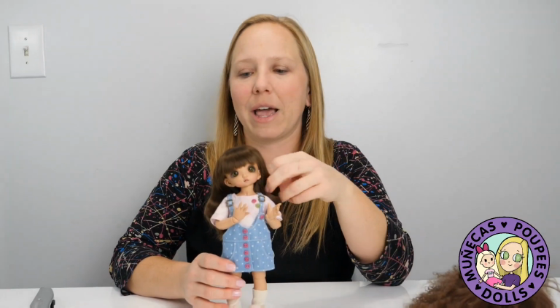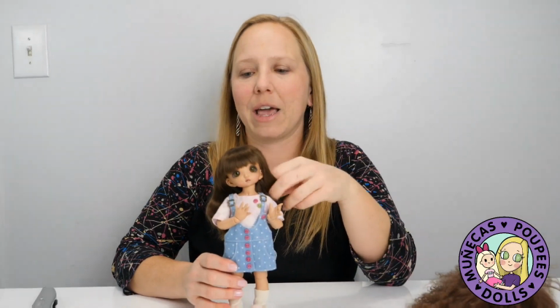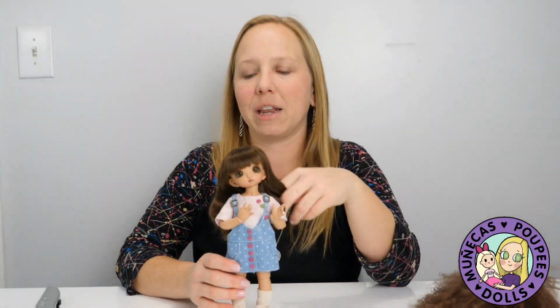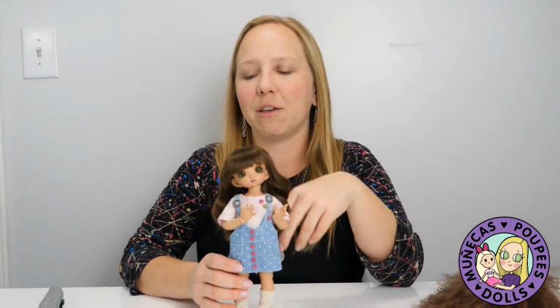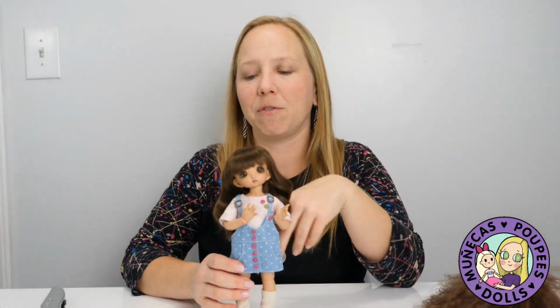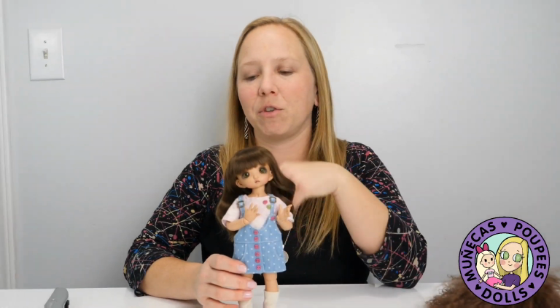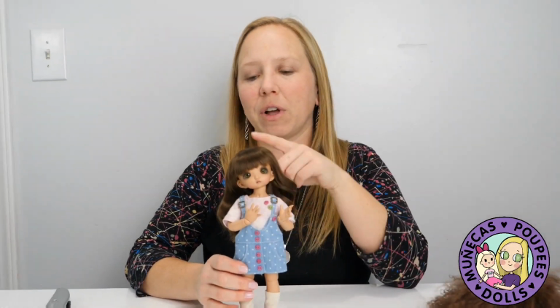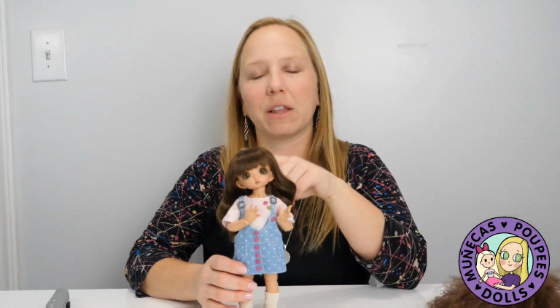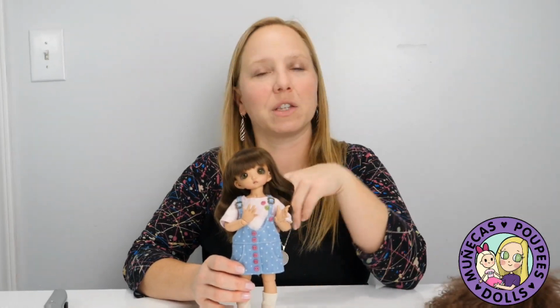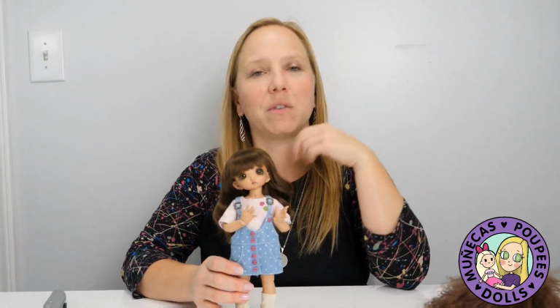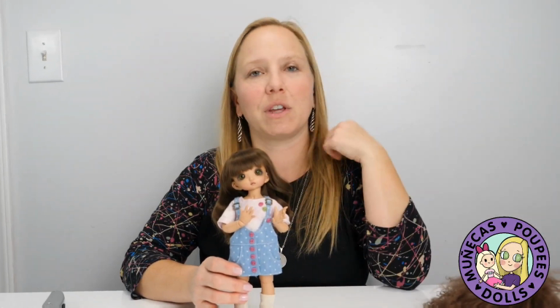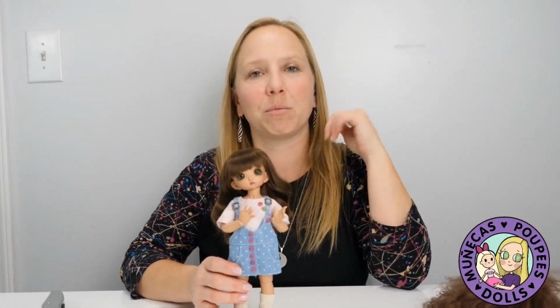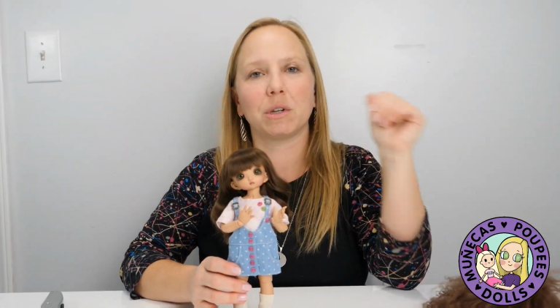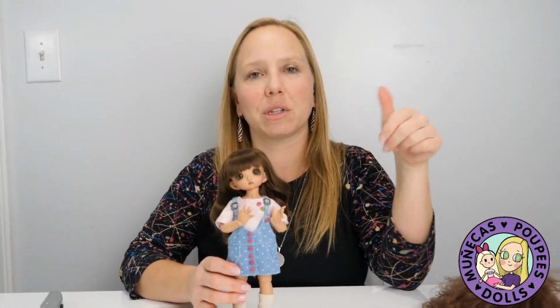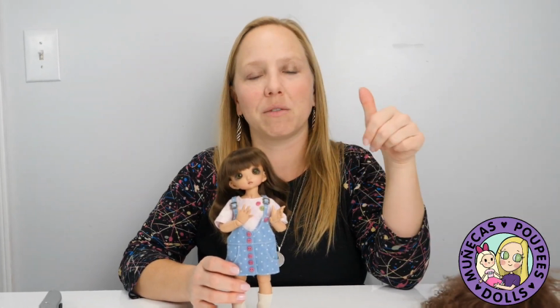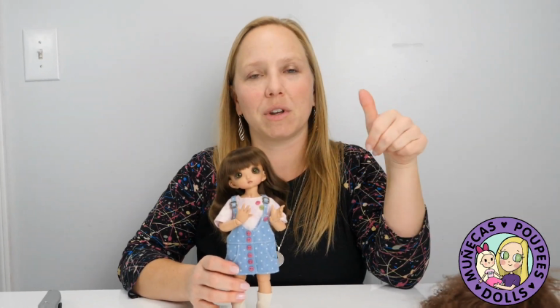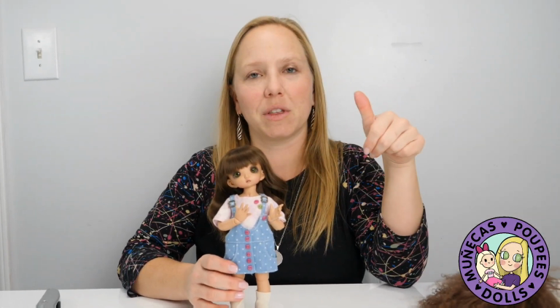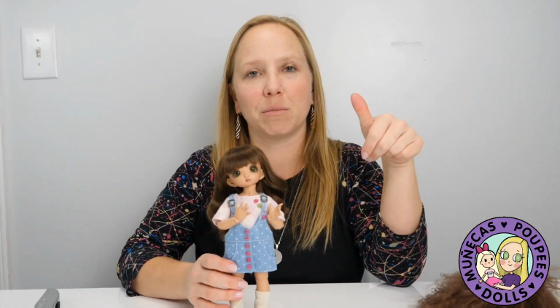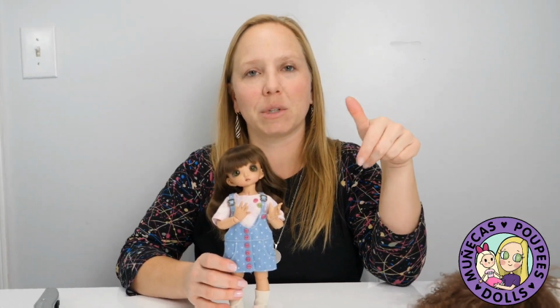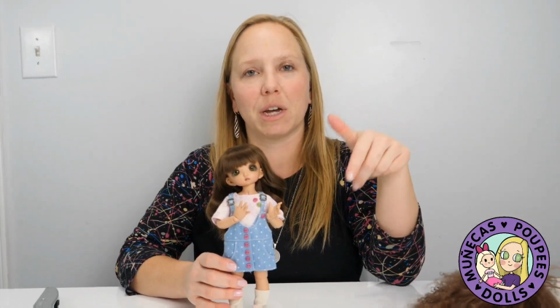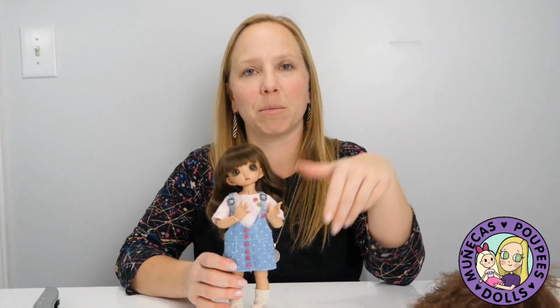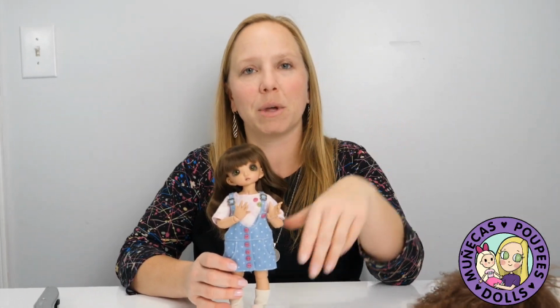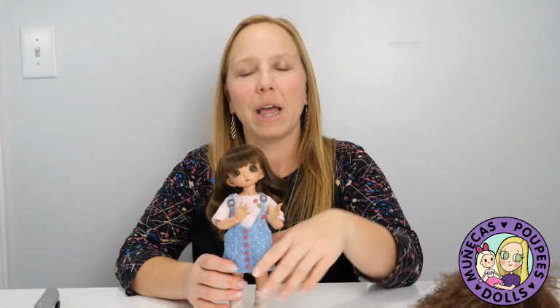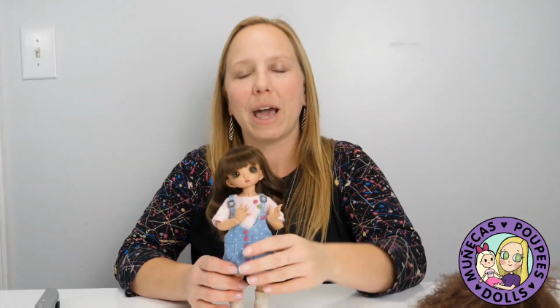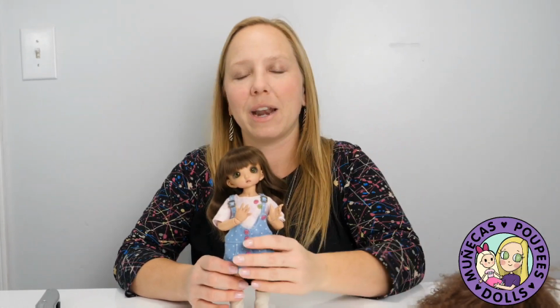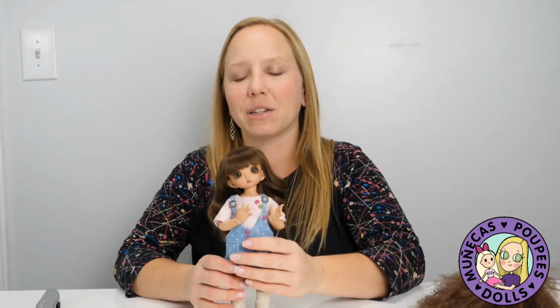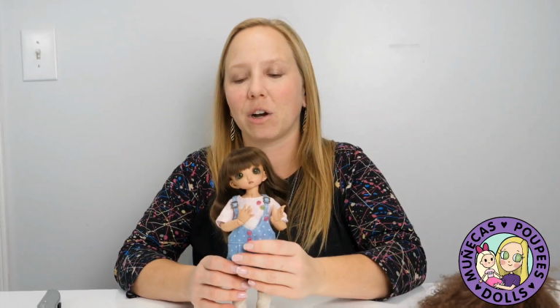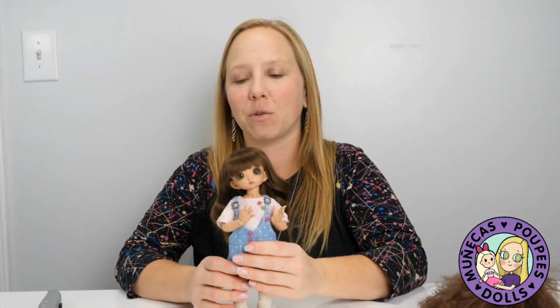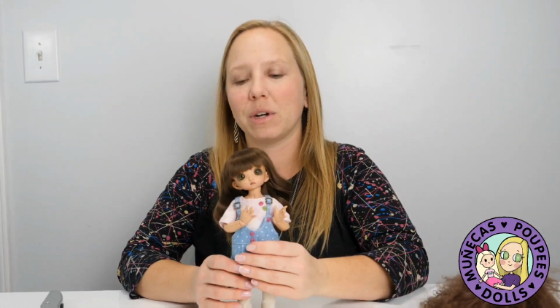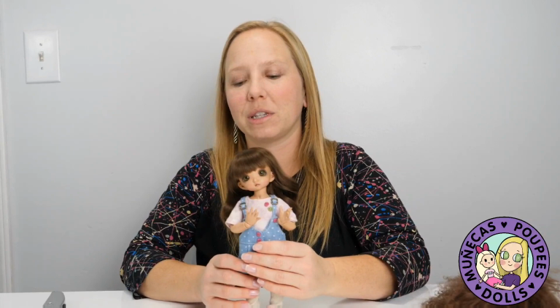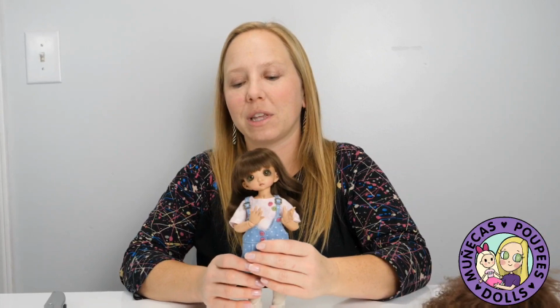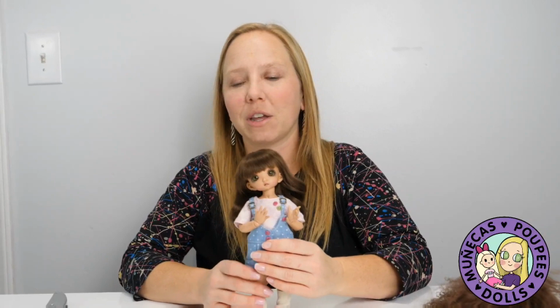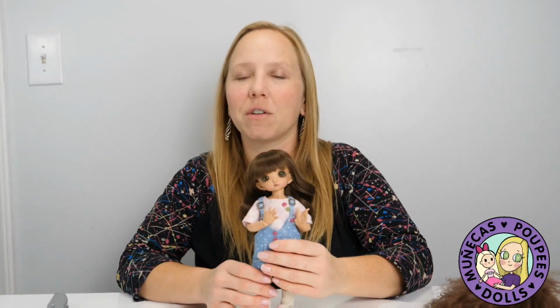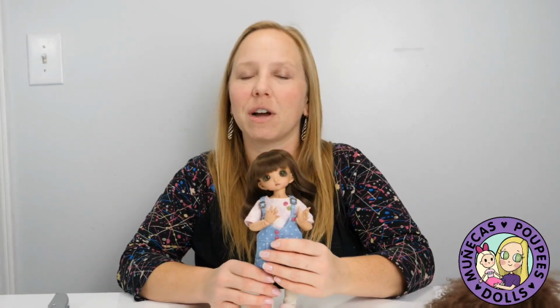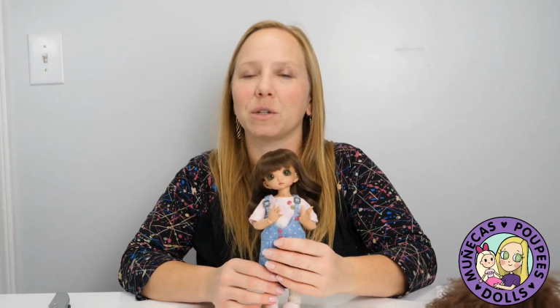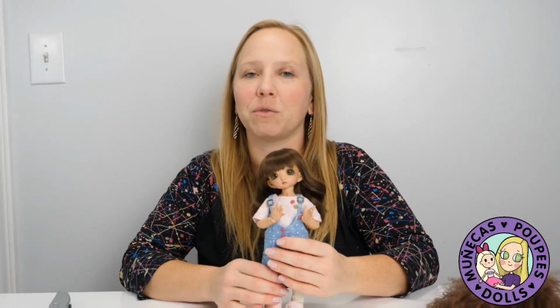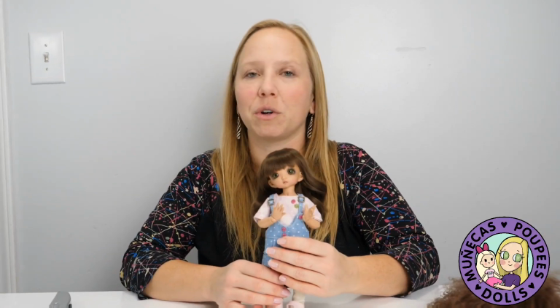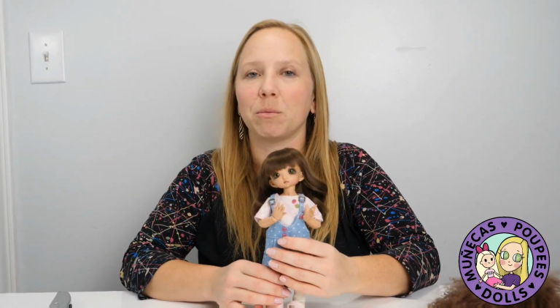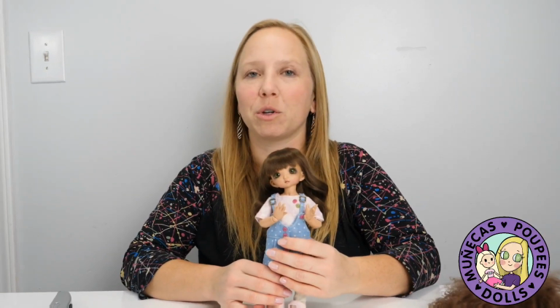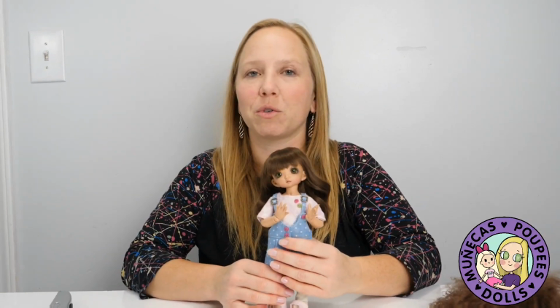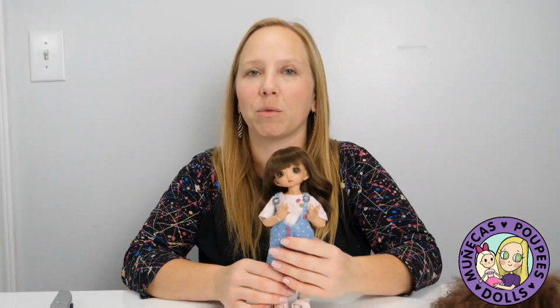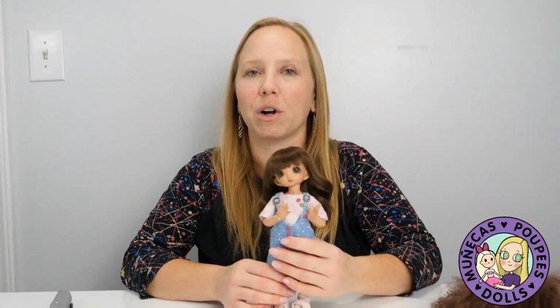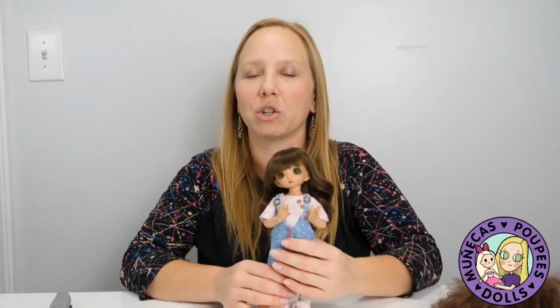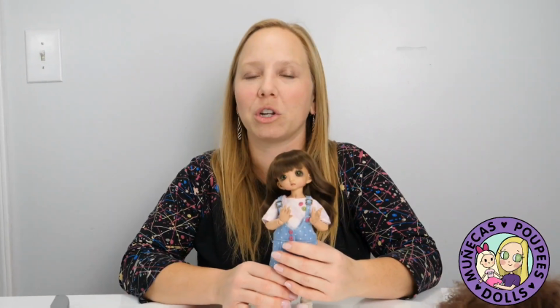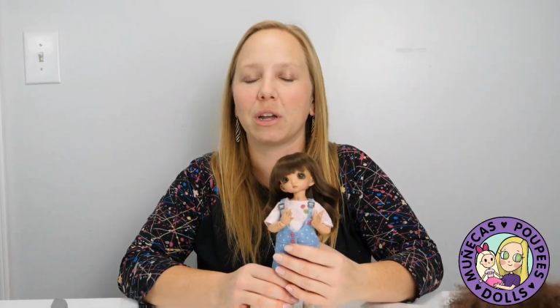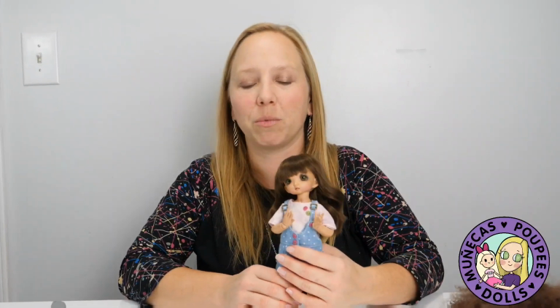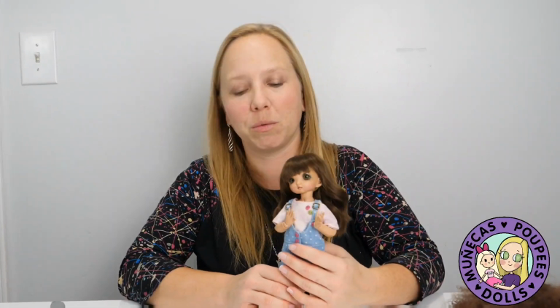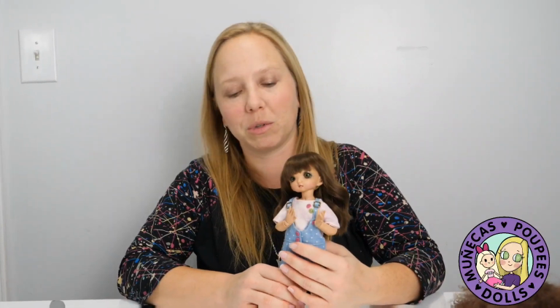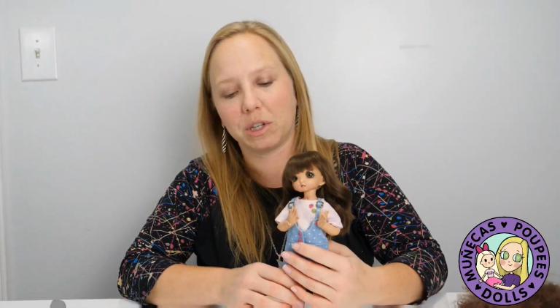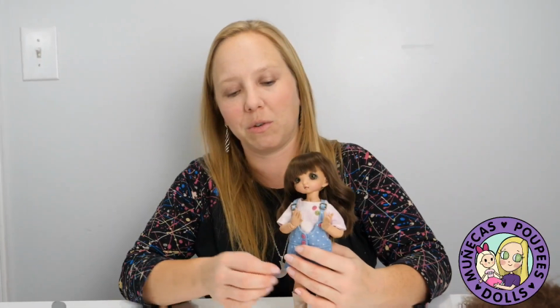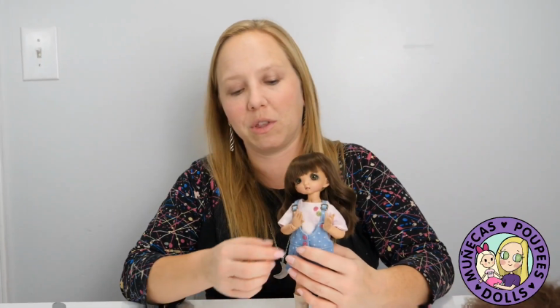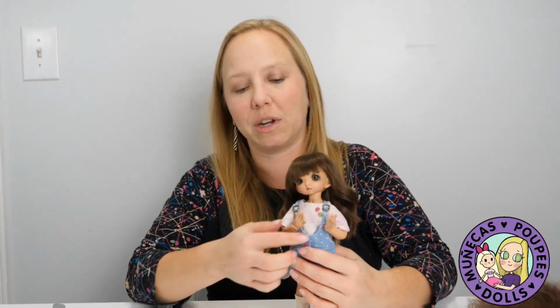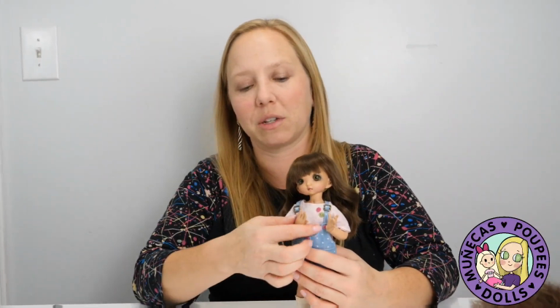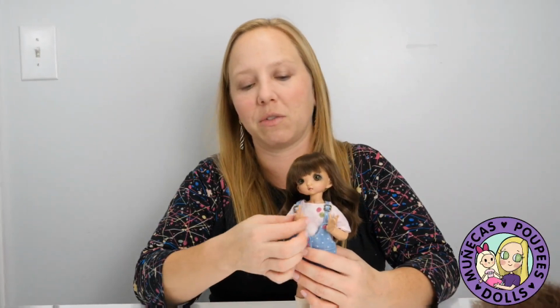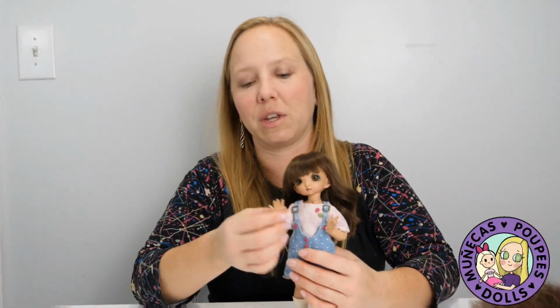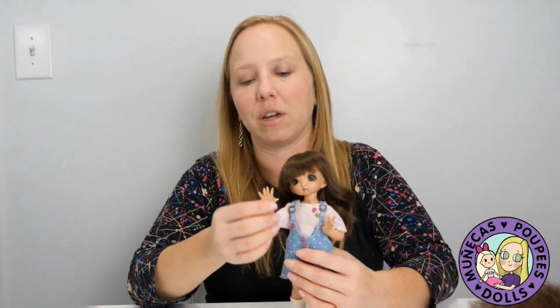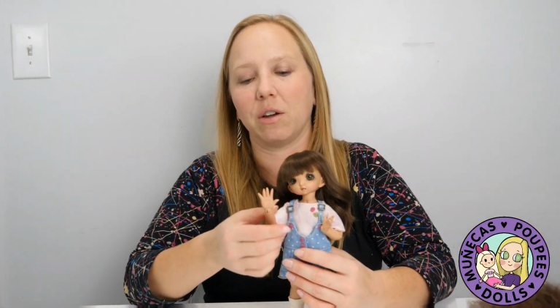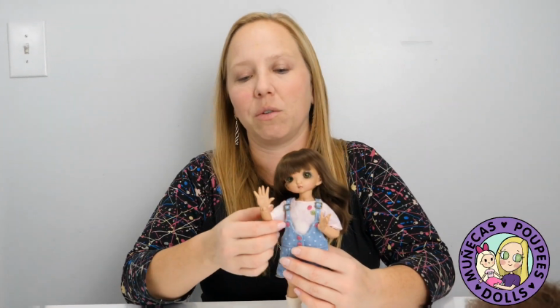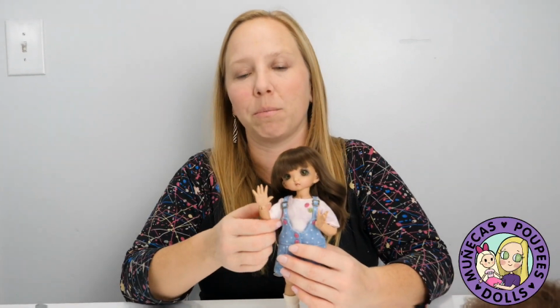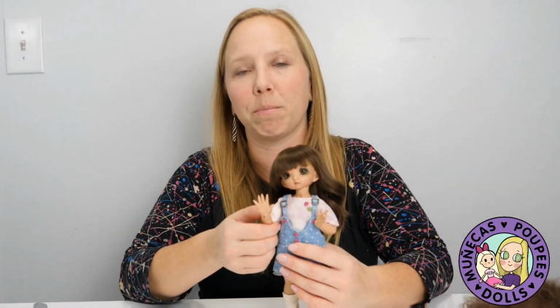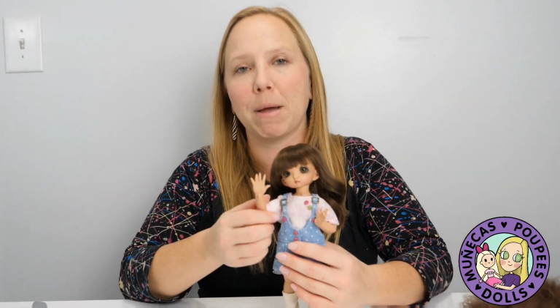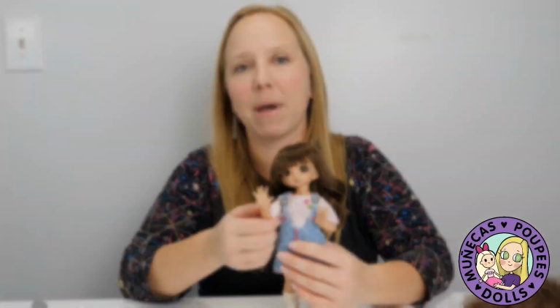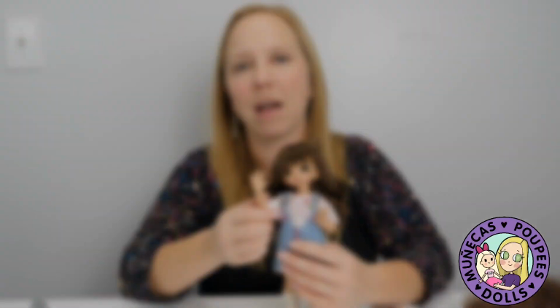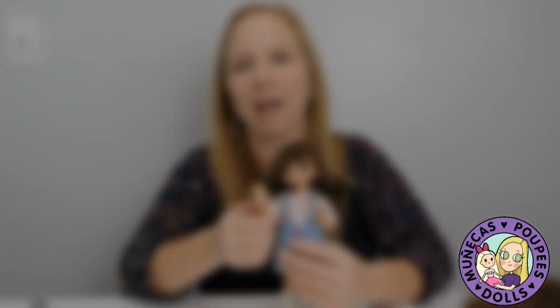If you like this video, please give it a thumbs up. And as always, thank you guys very much for watching. We will see you in the next video. Bye bye!